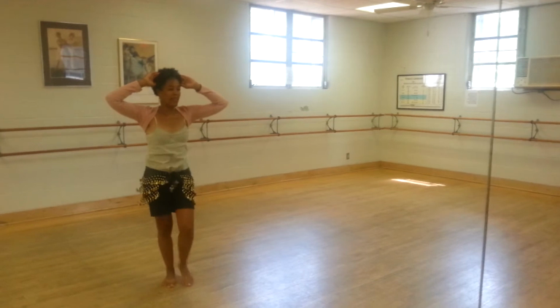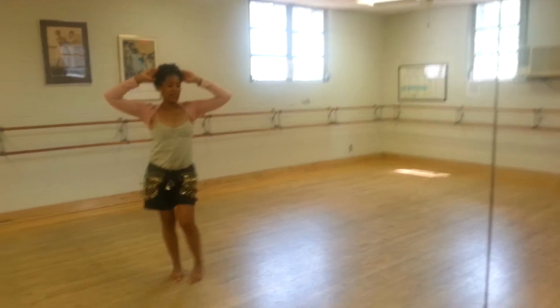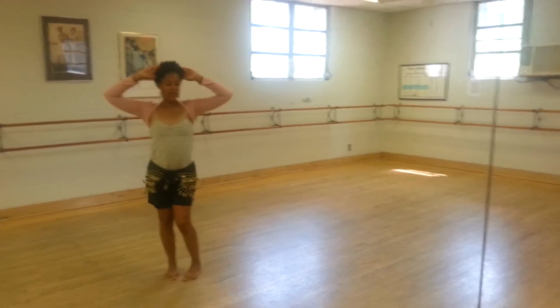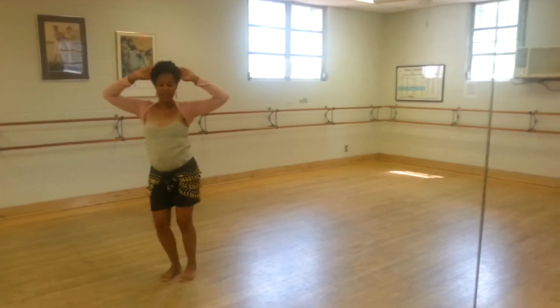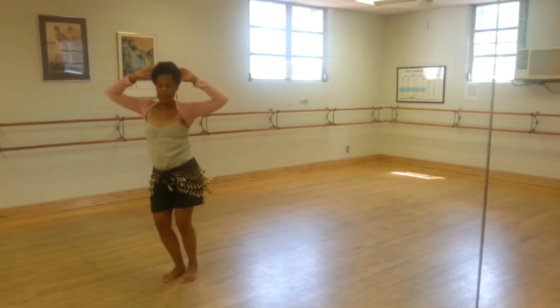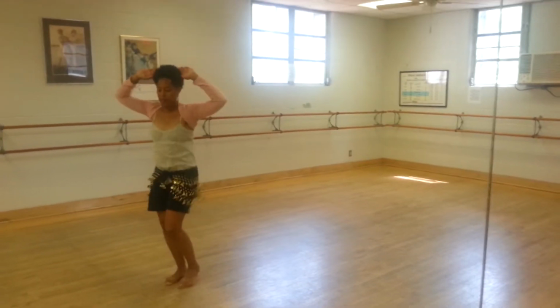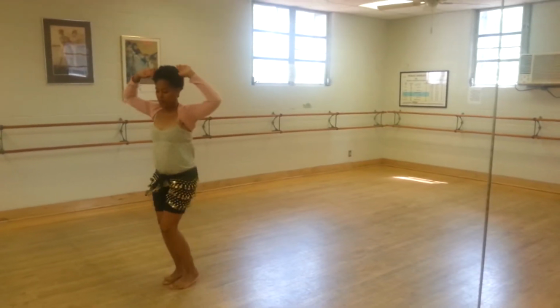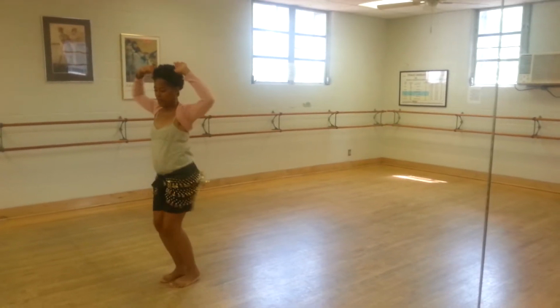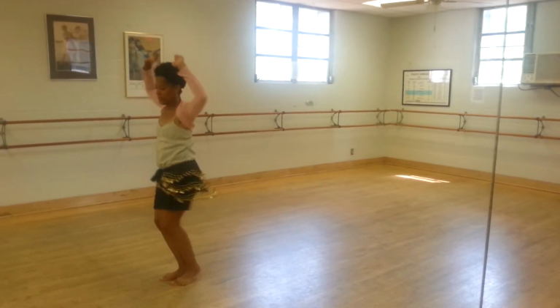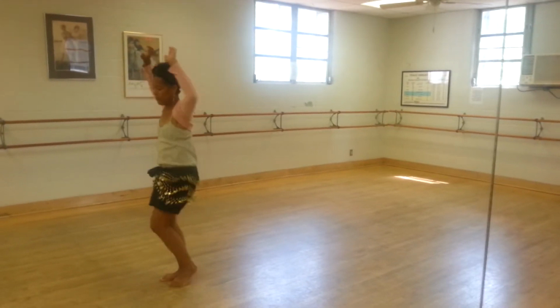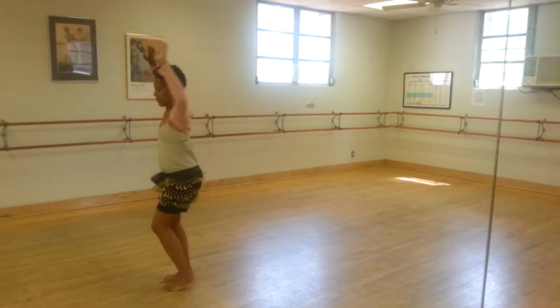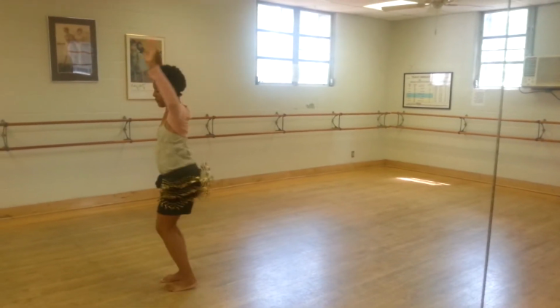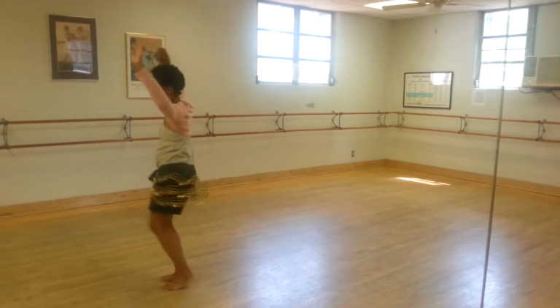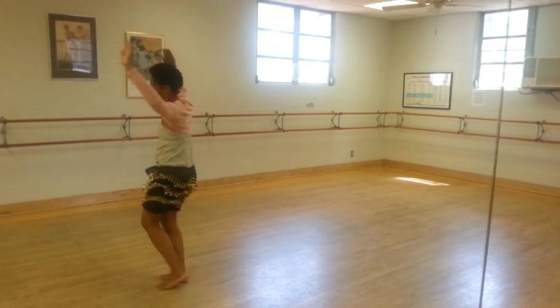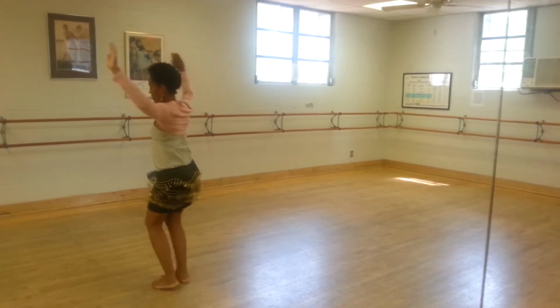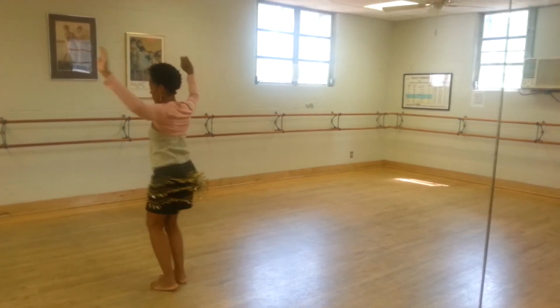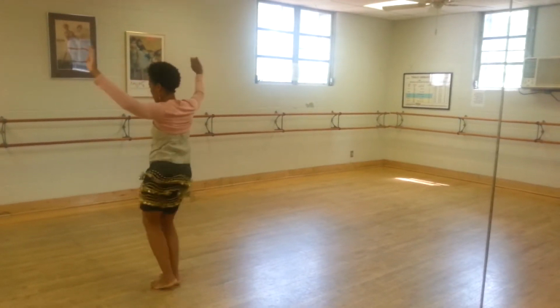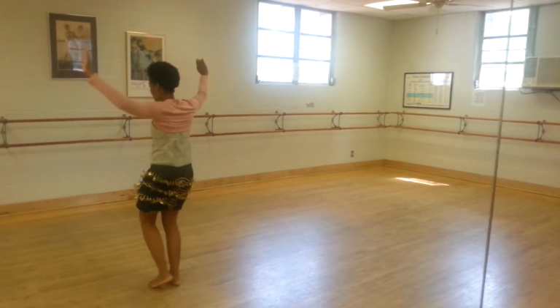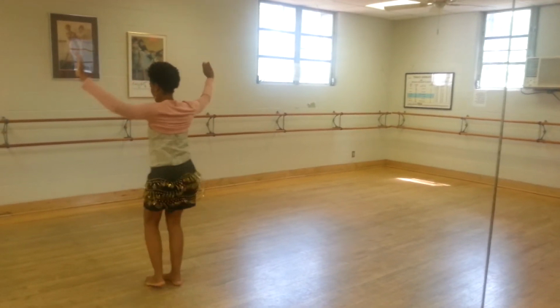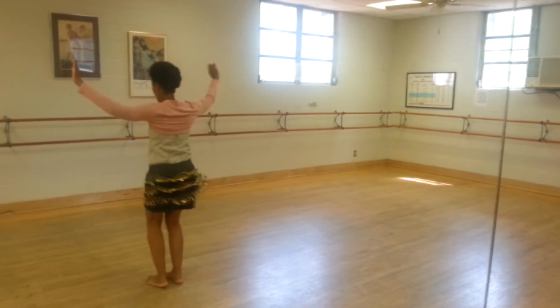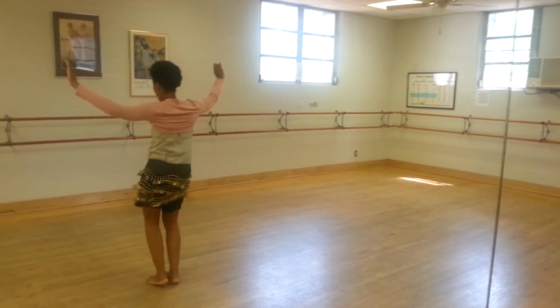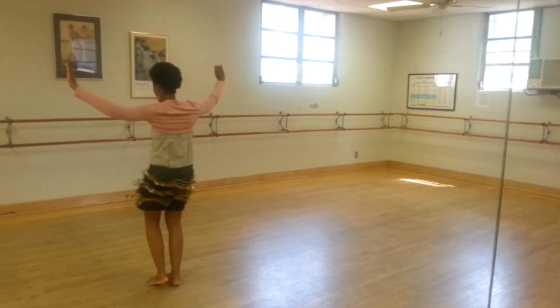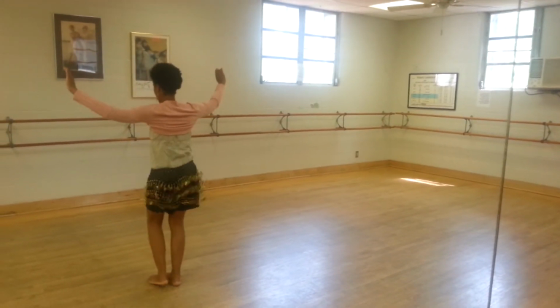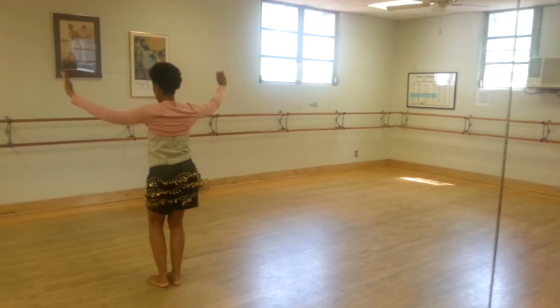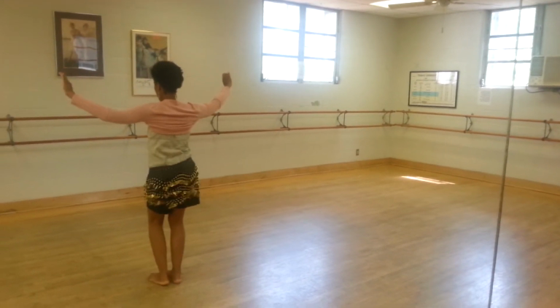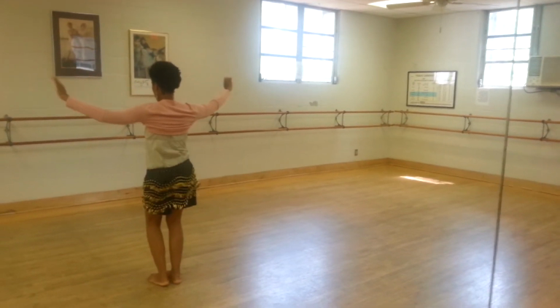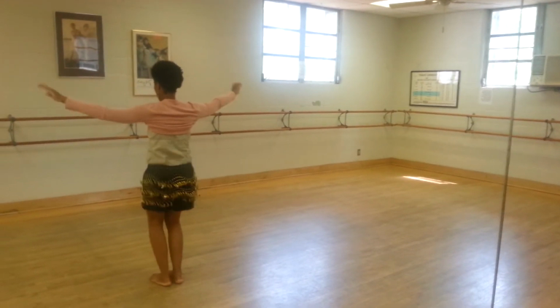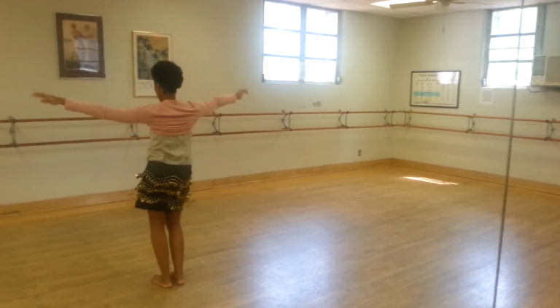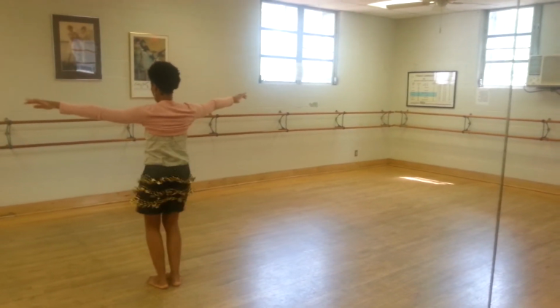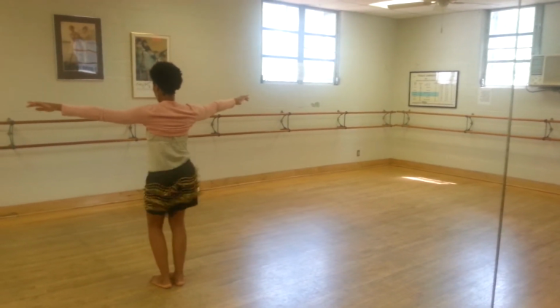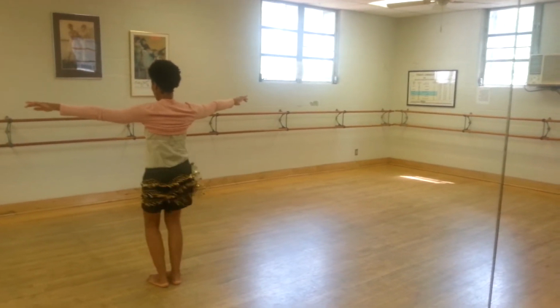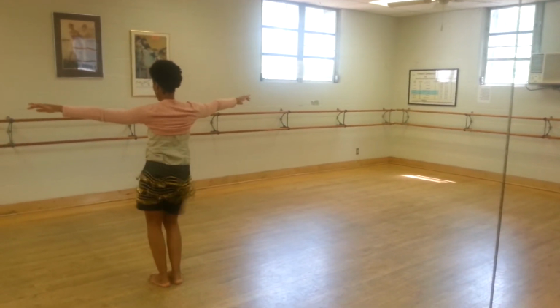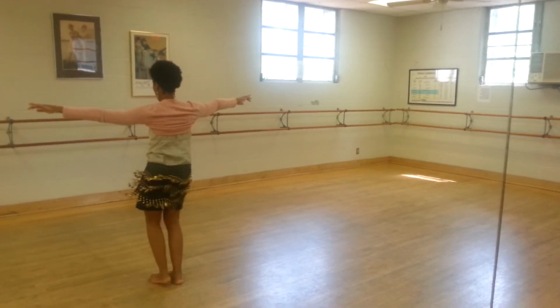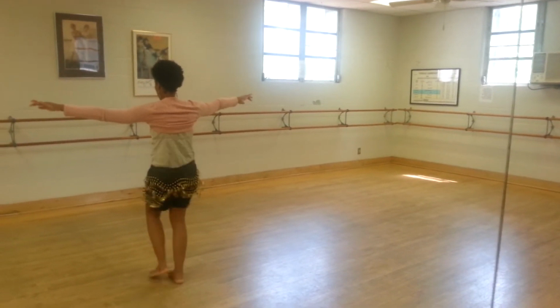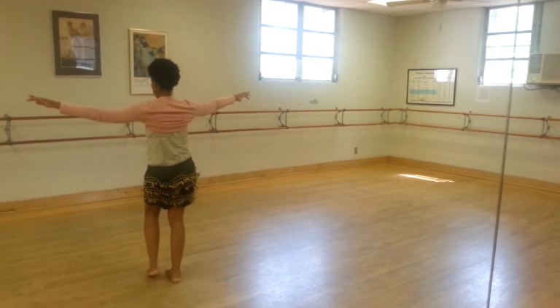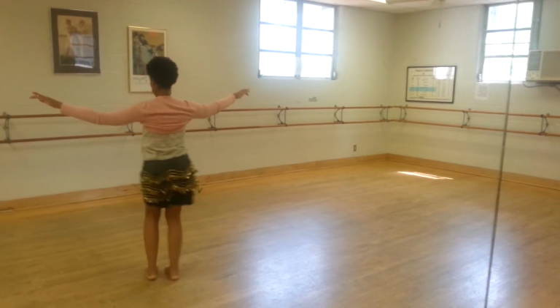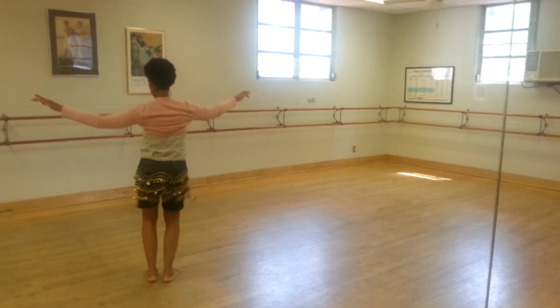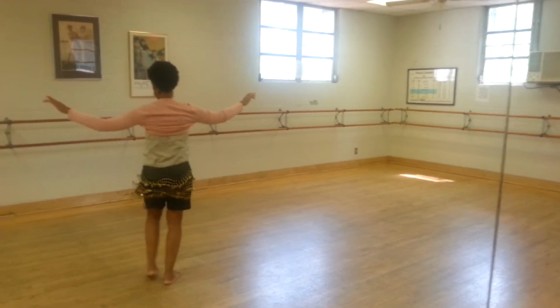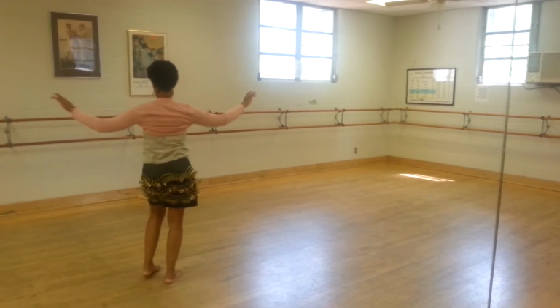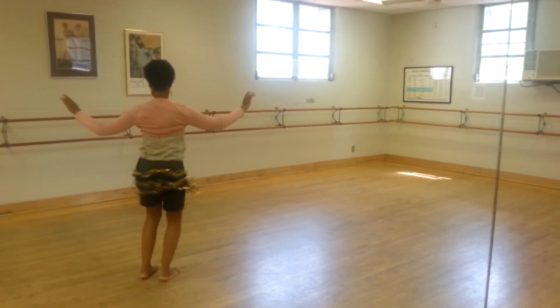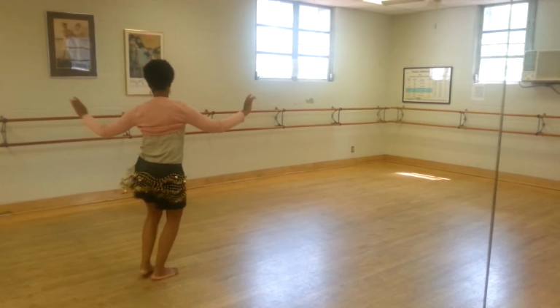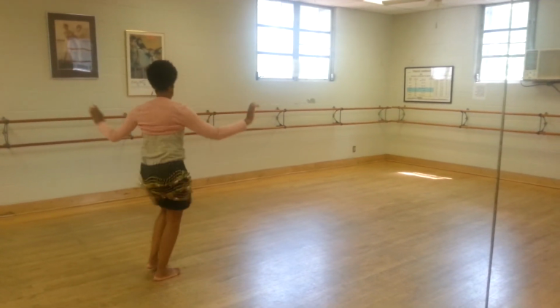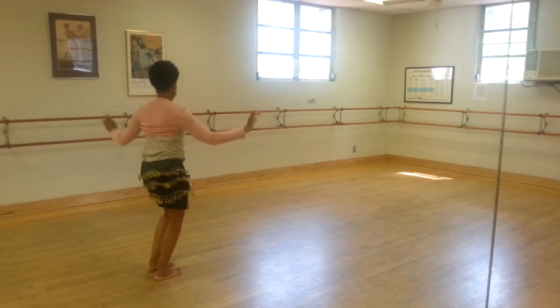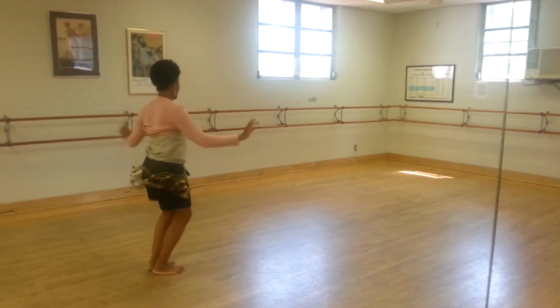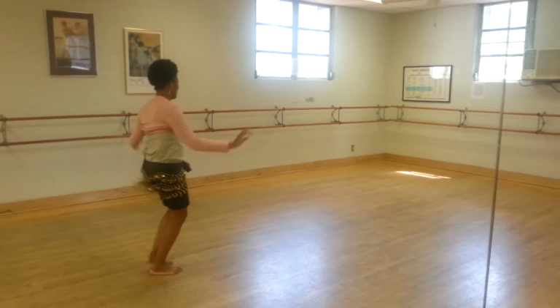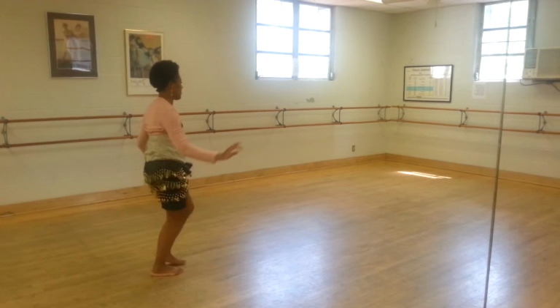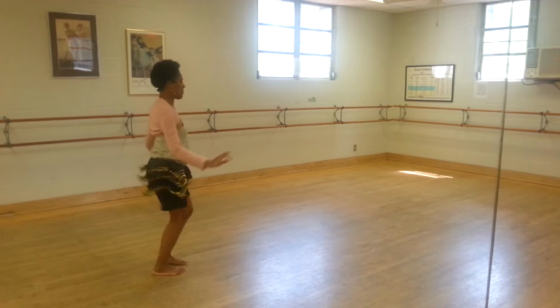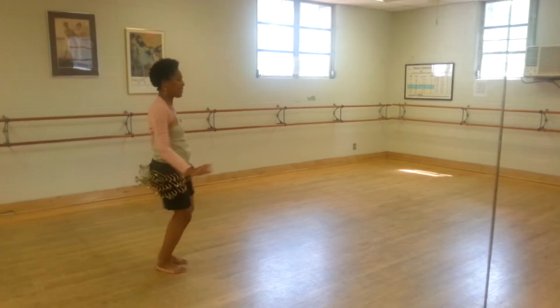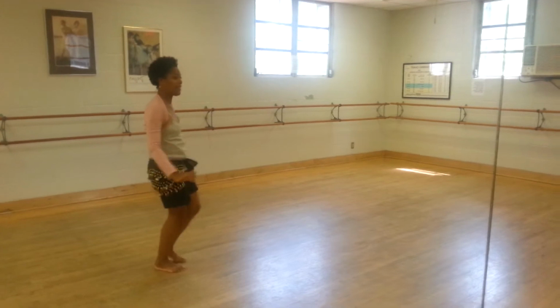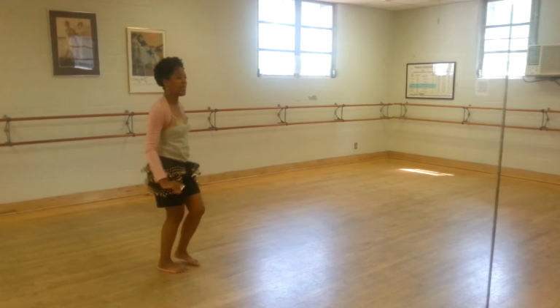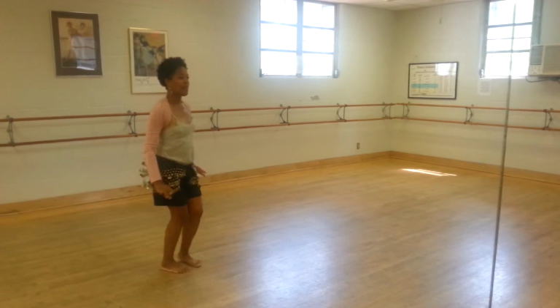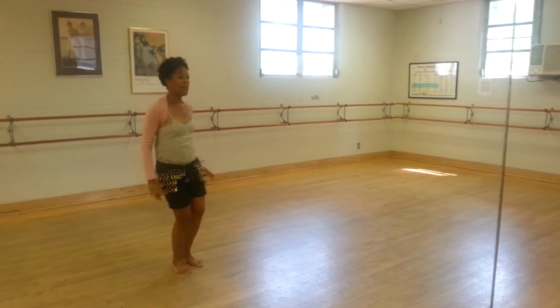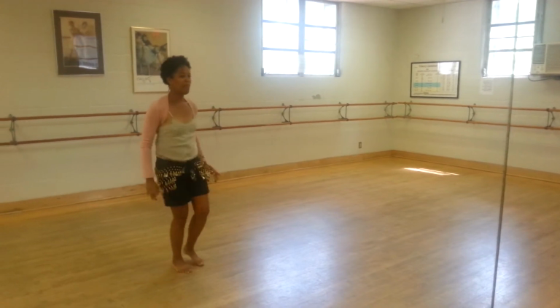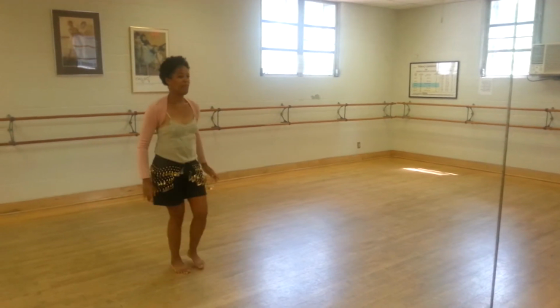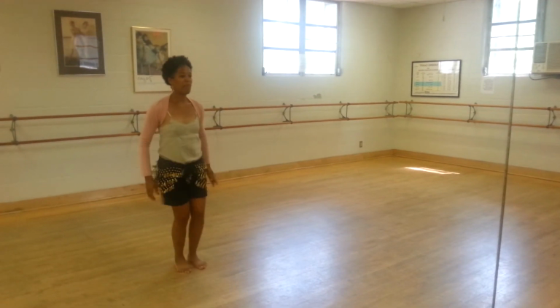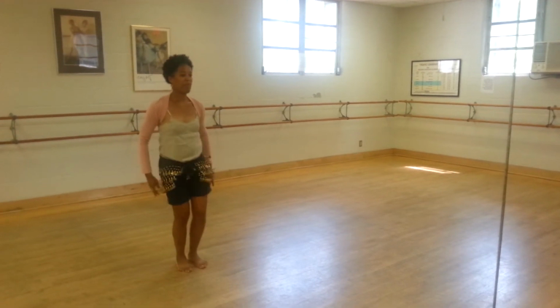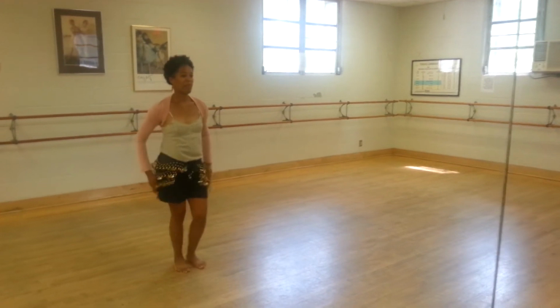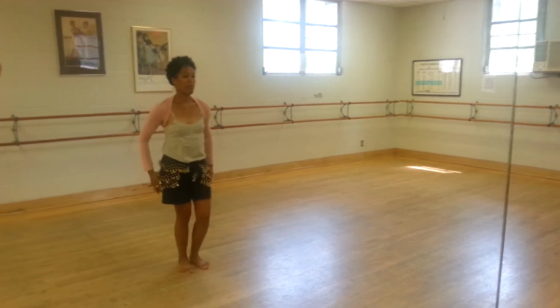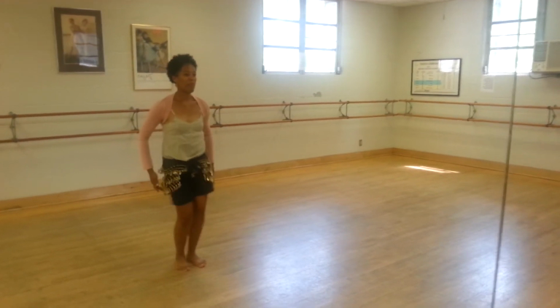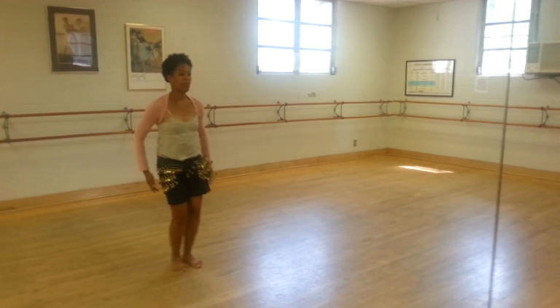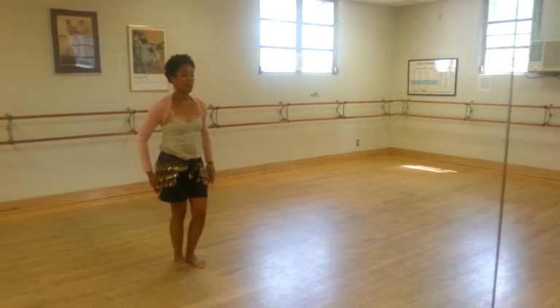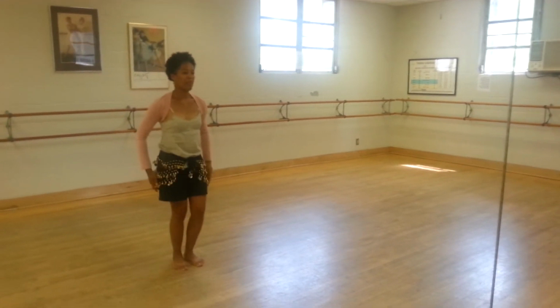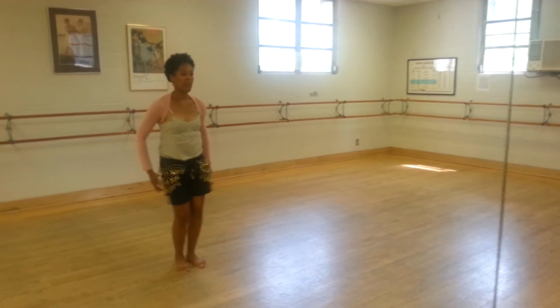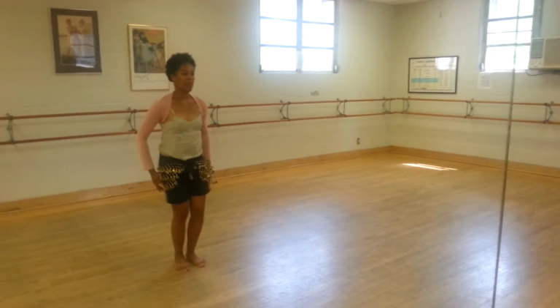And 1, 2, 3, 4 — spread the arms out, hit, hit, hit. 1, 2, 3, 4 — bring the arms down, hit, hit, hit.